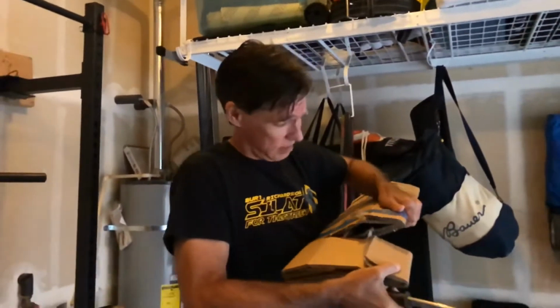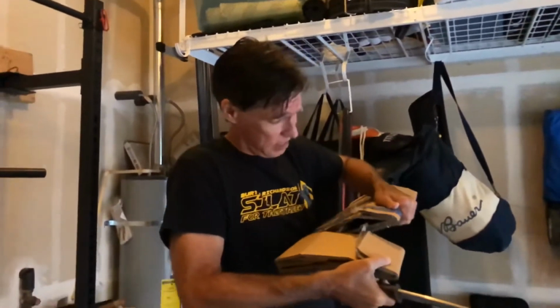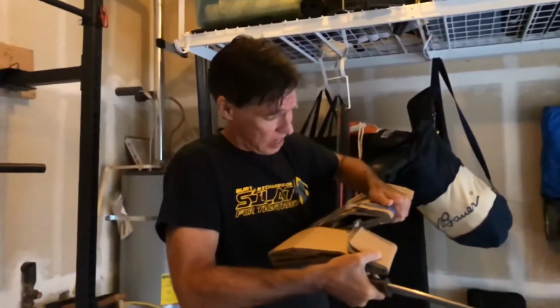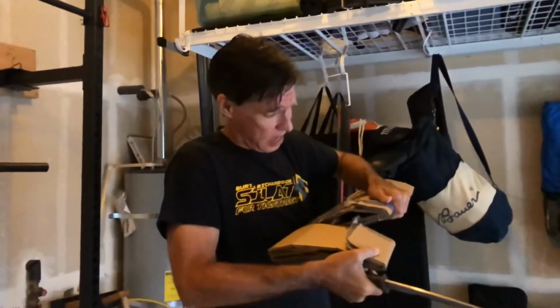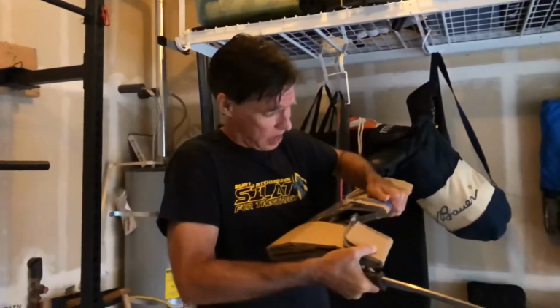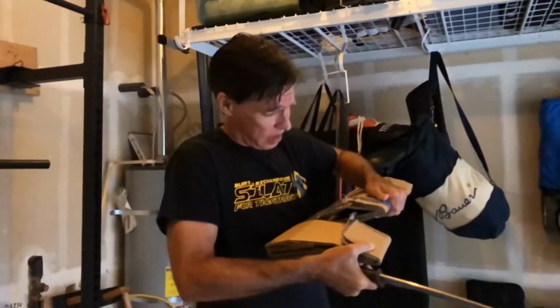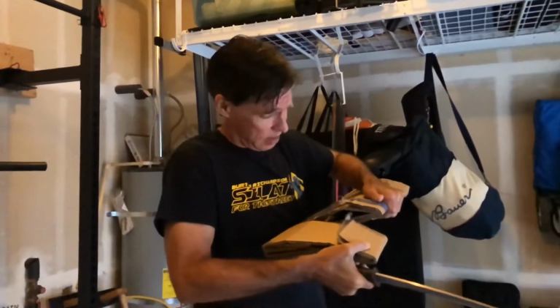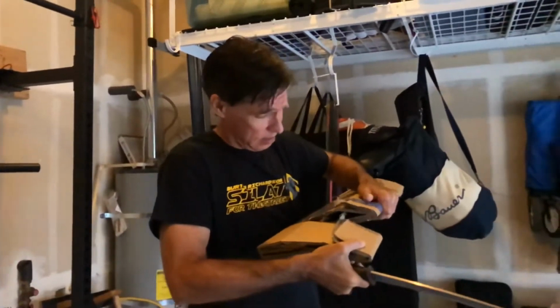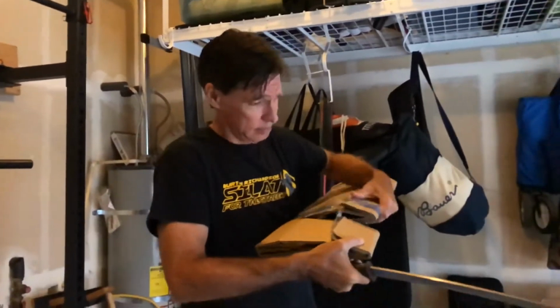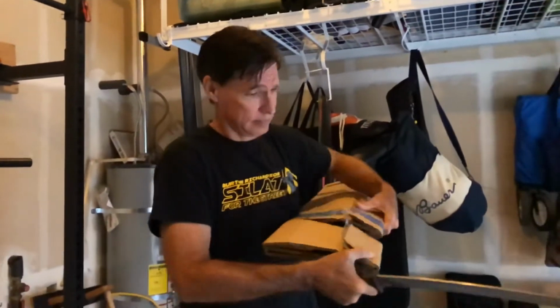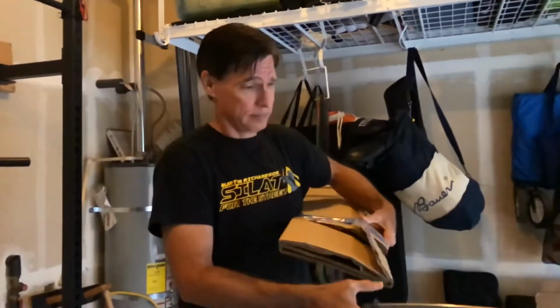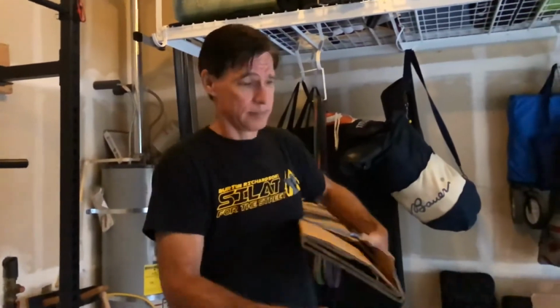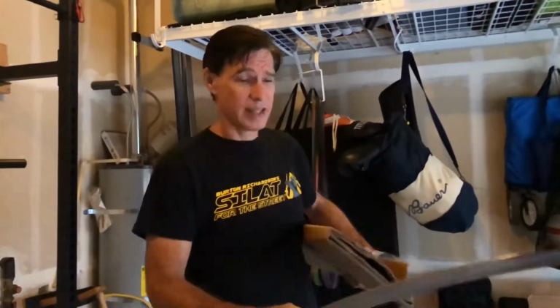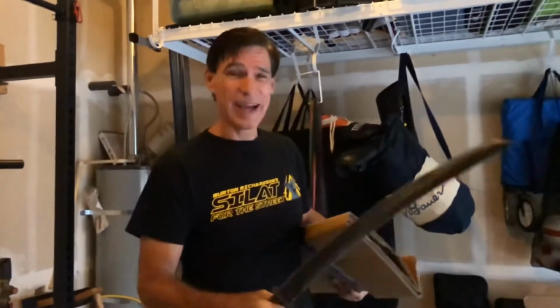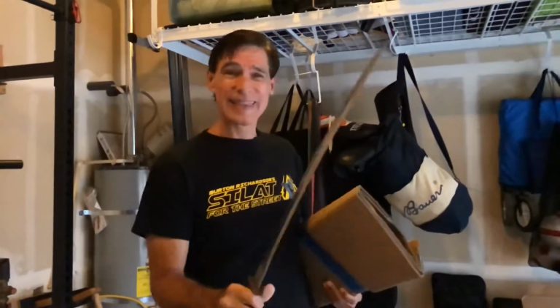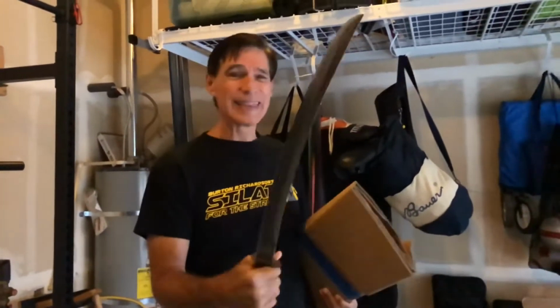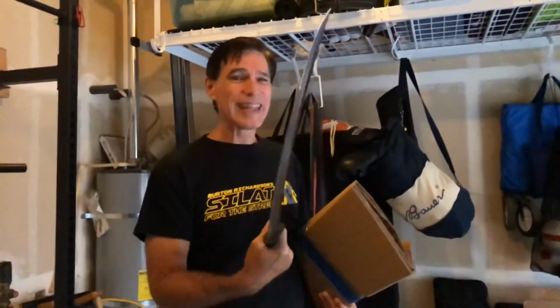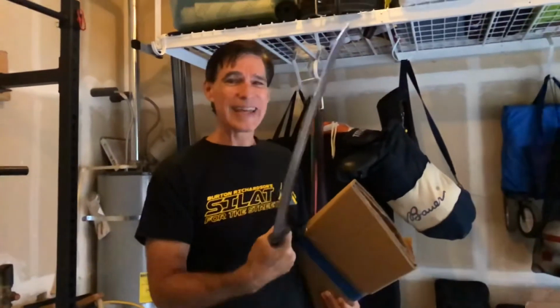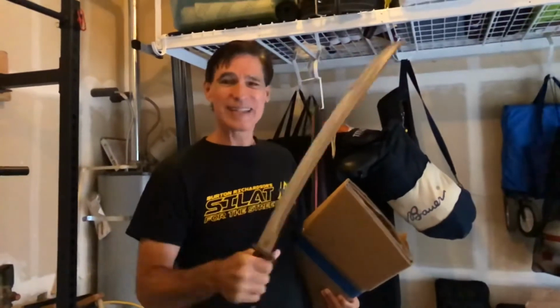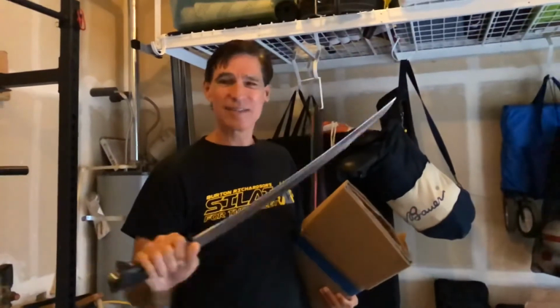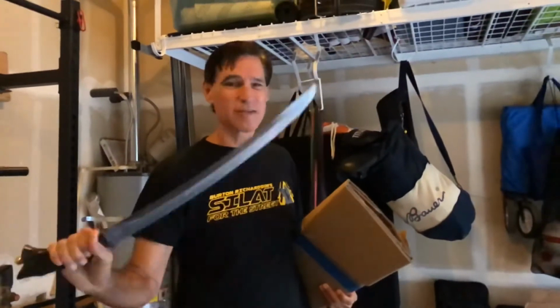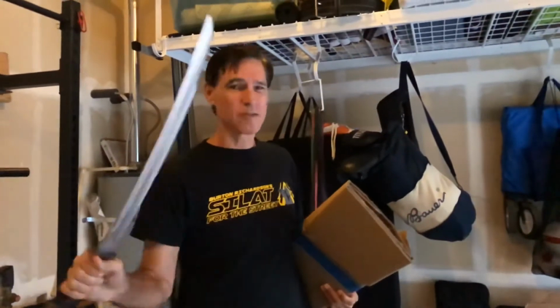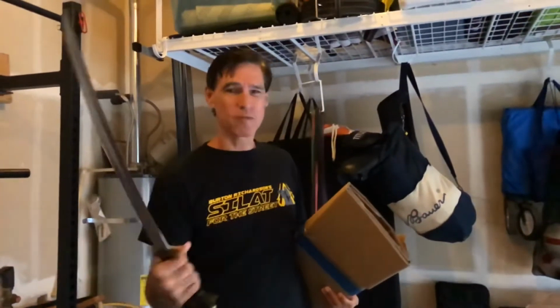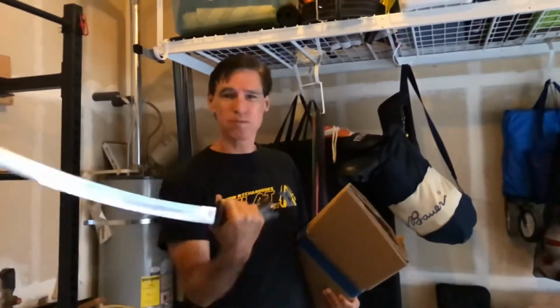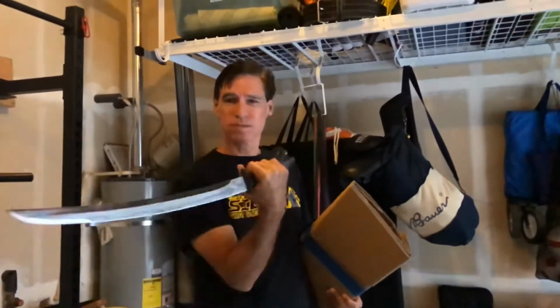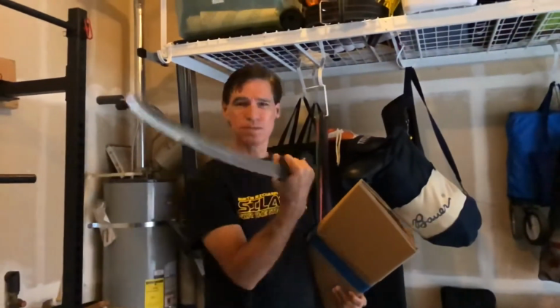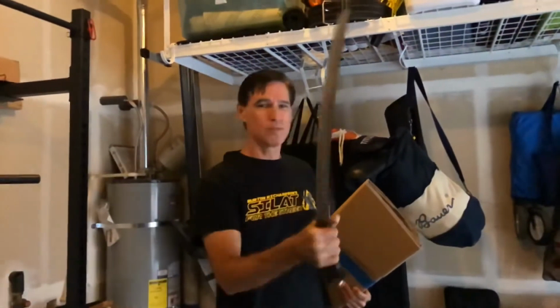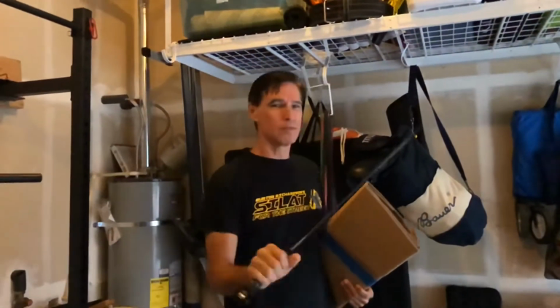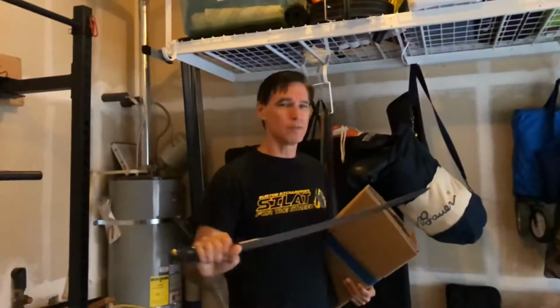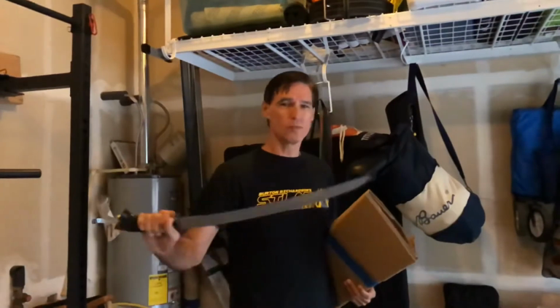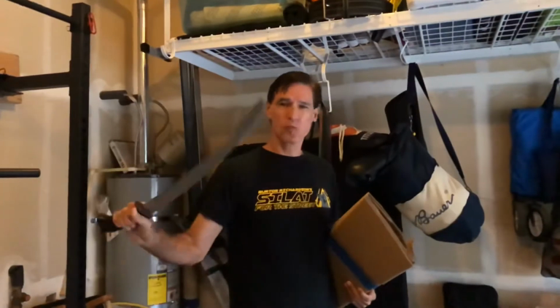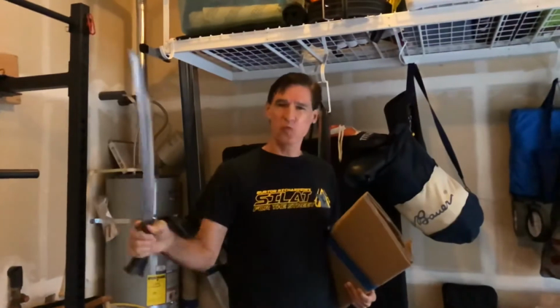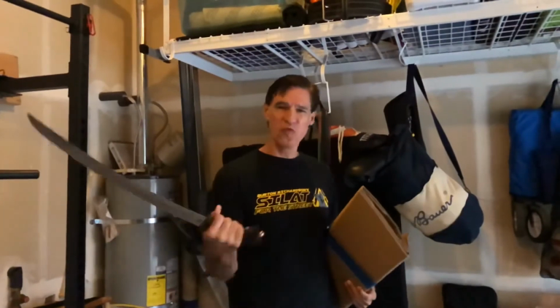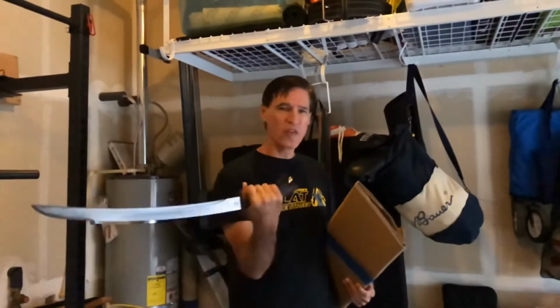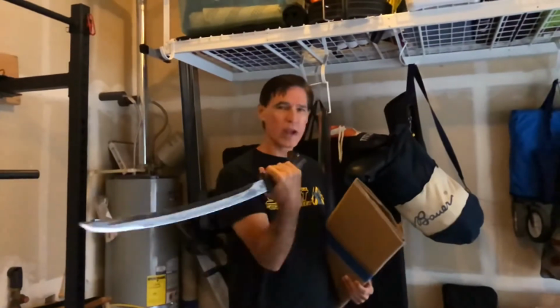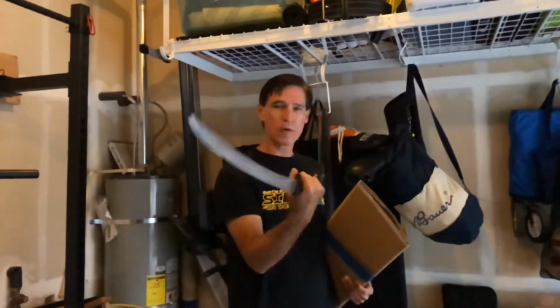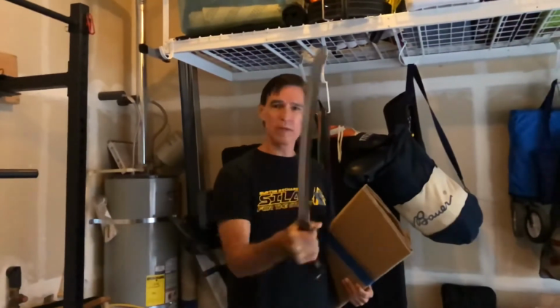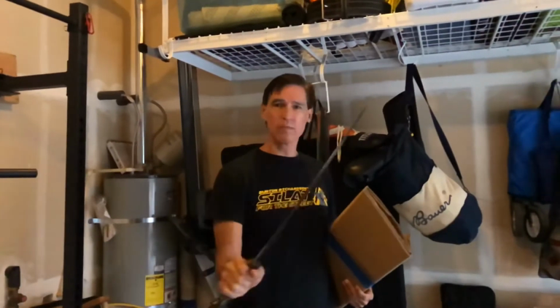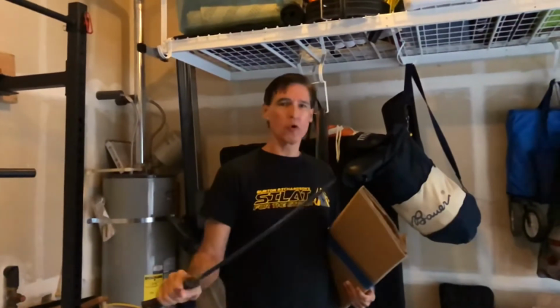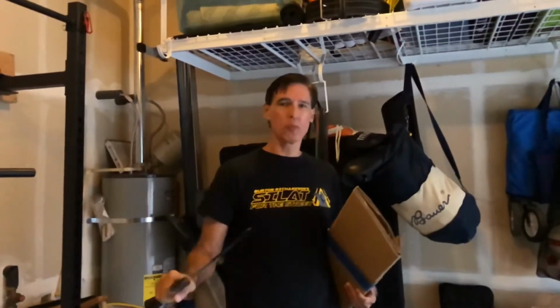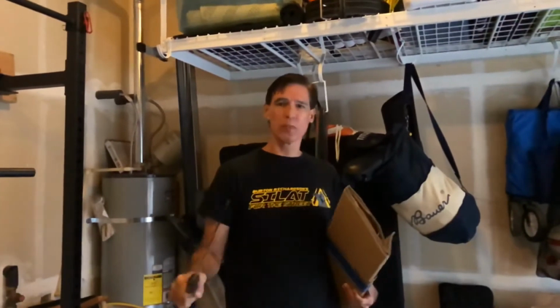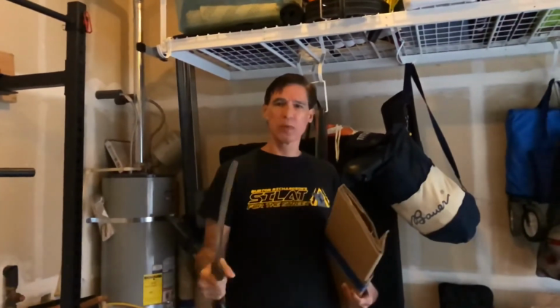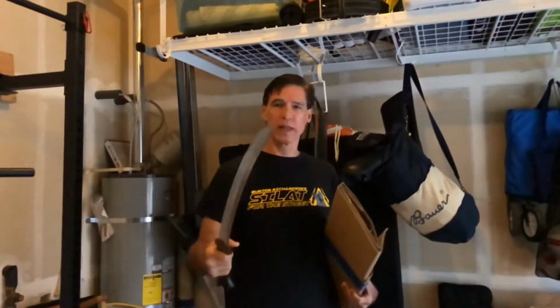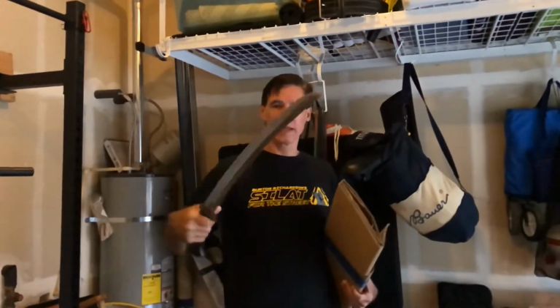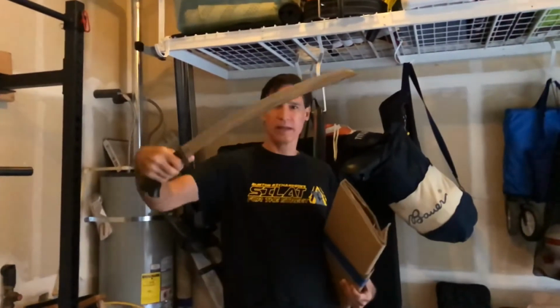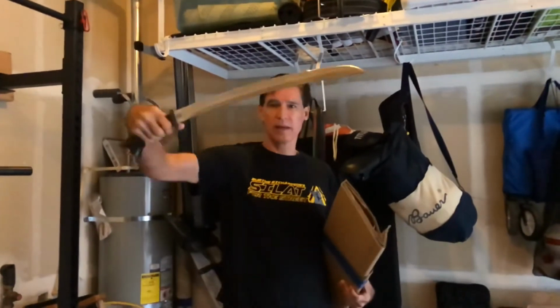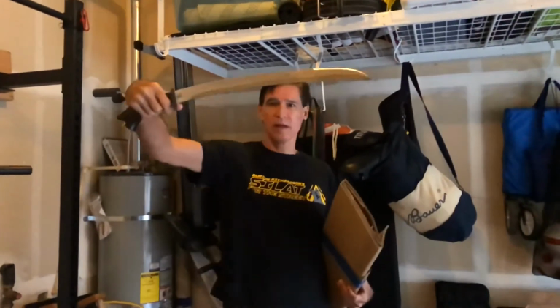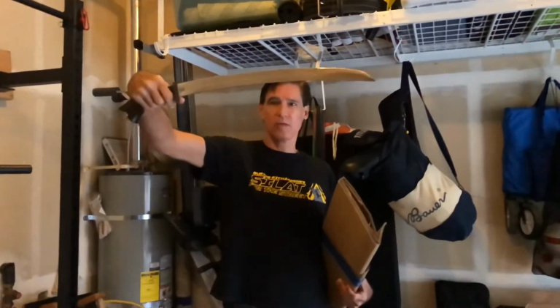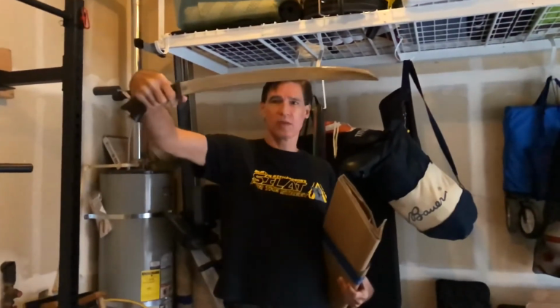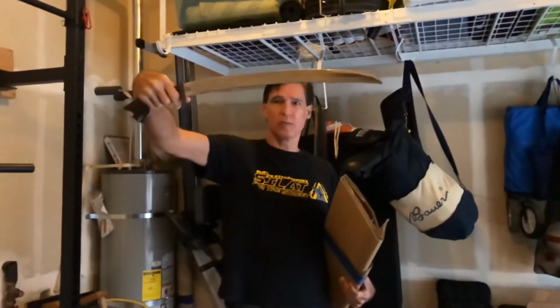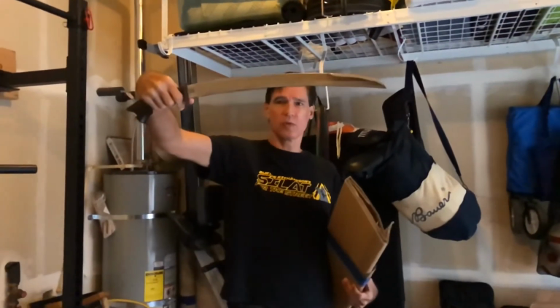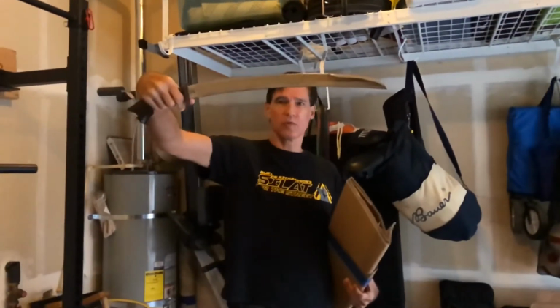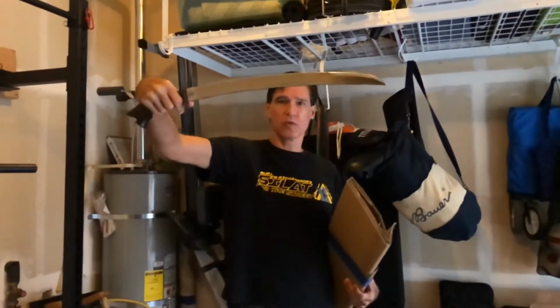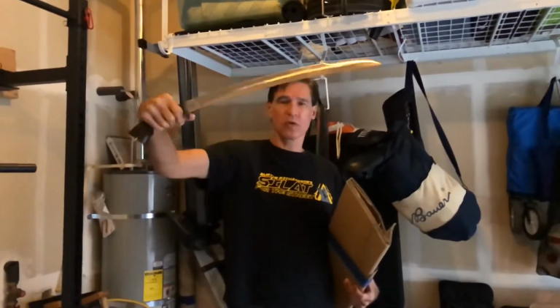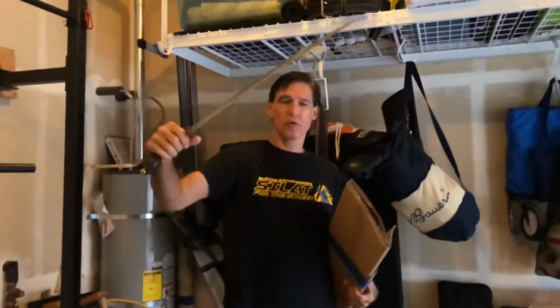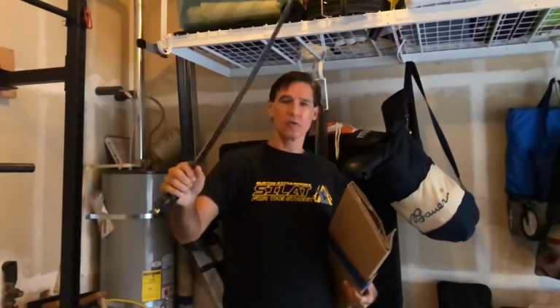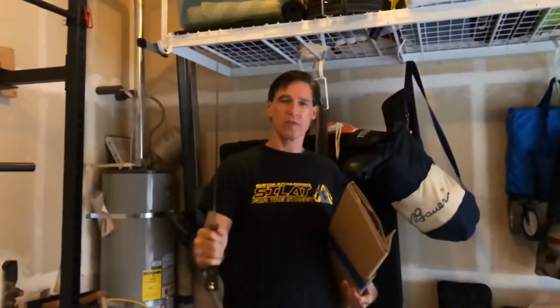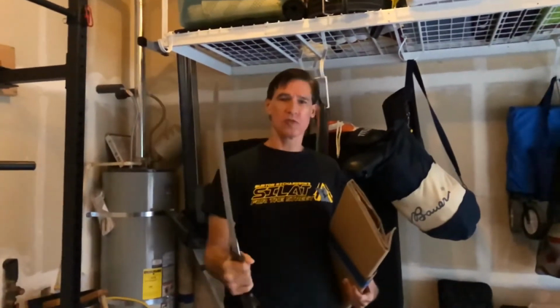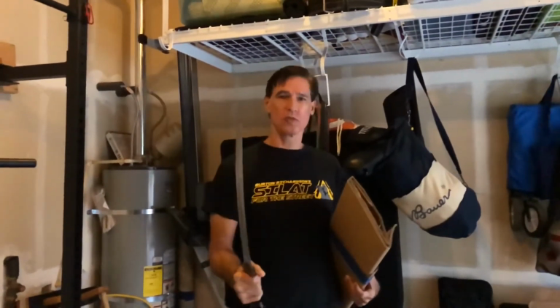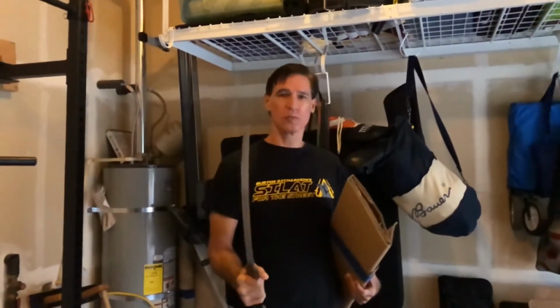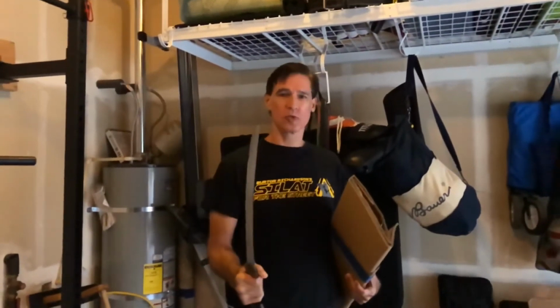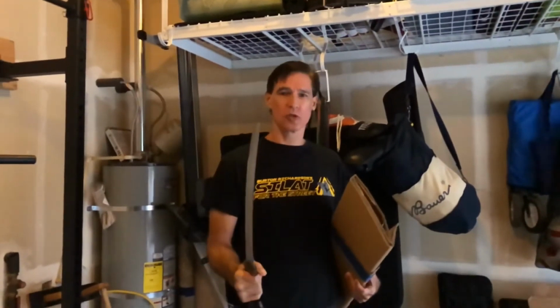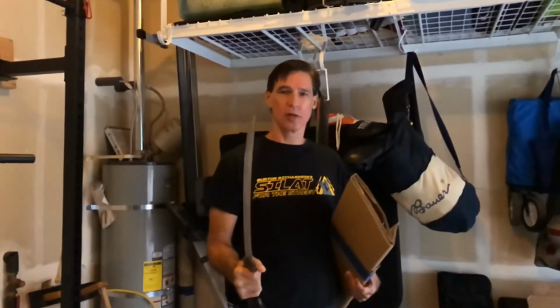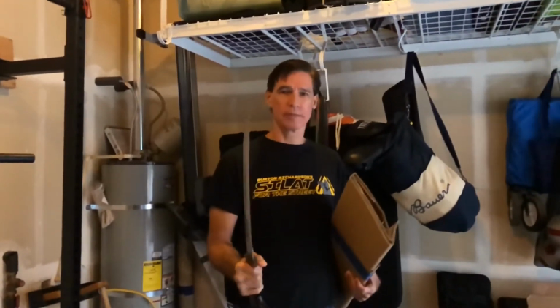Yeah. Light, very mobile blade. The beautiful curve and super sharp.